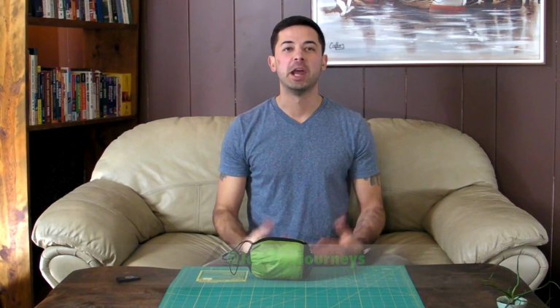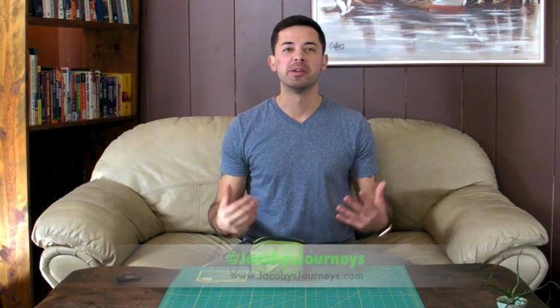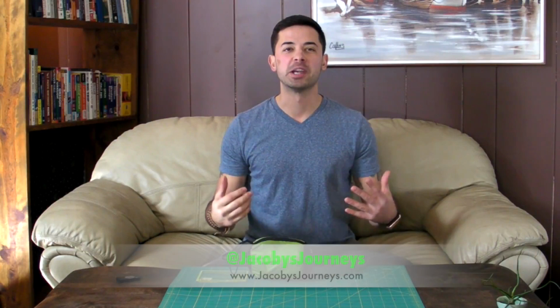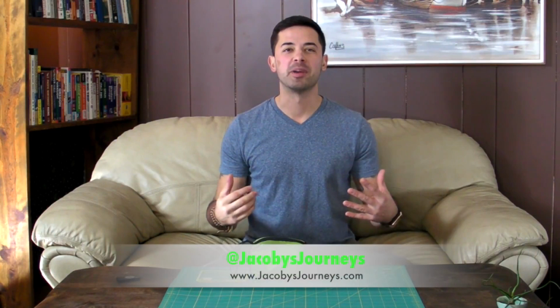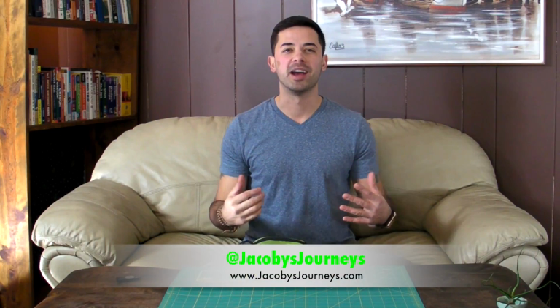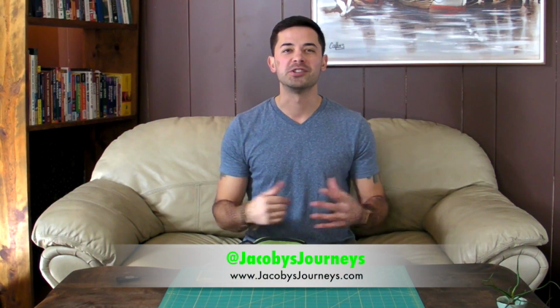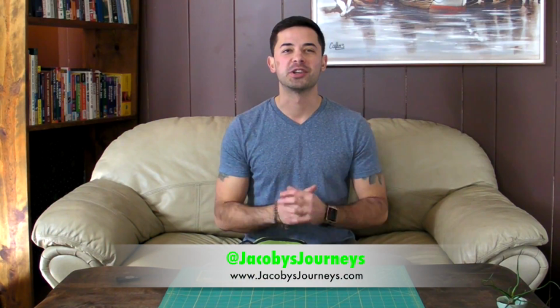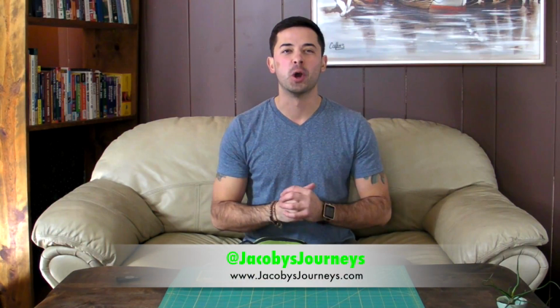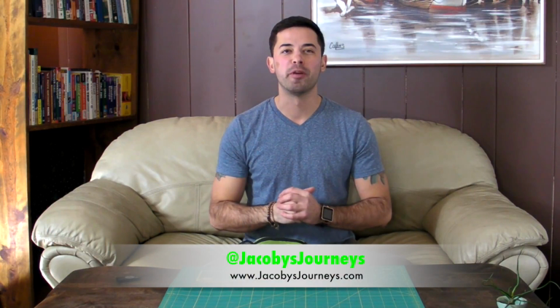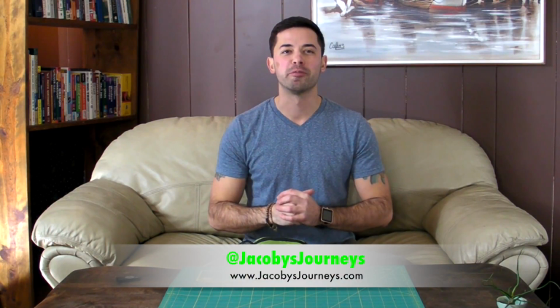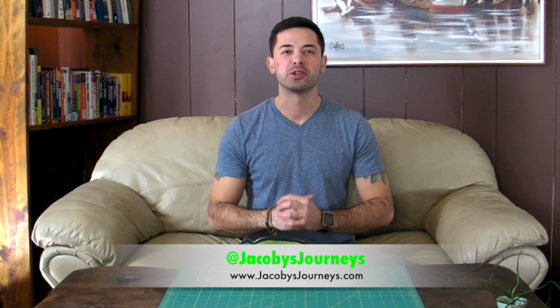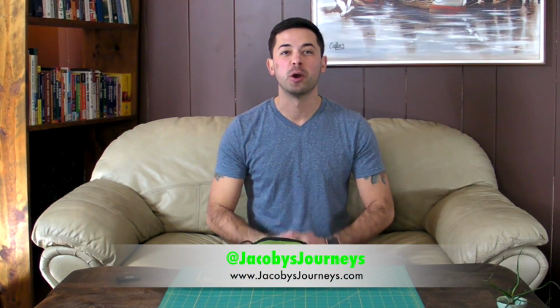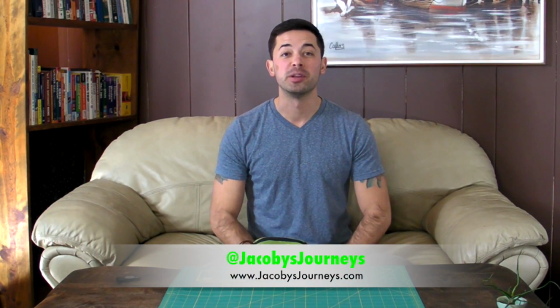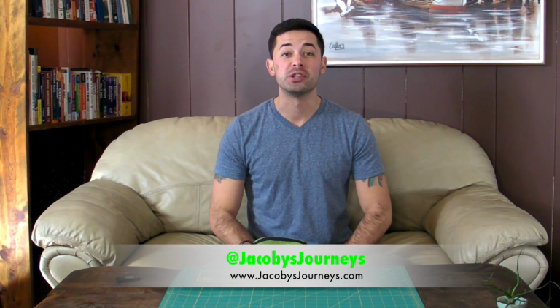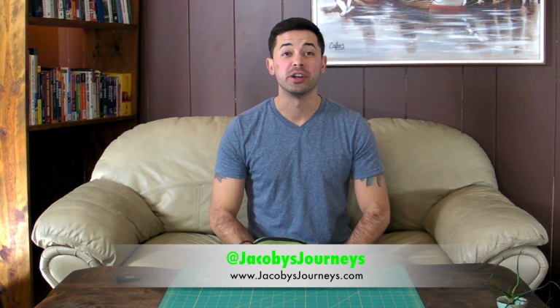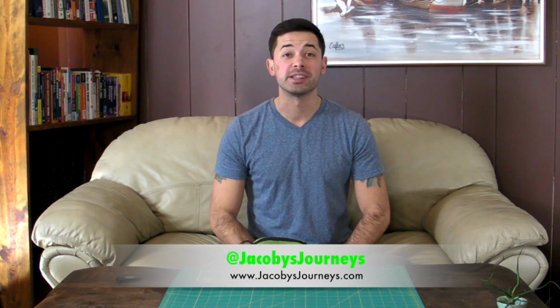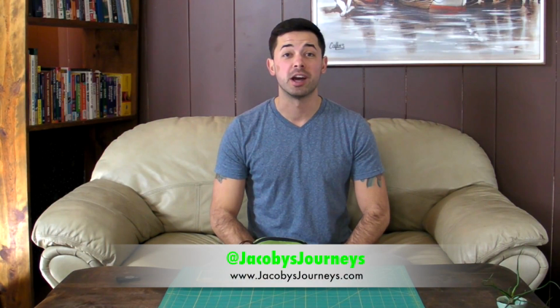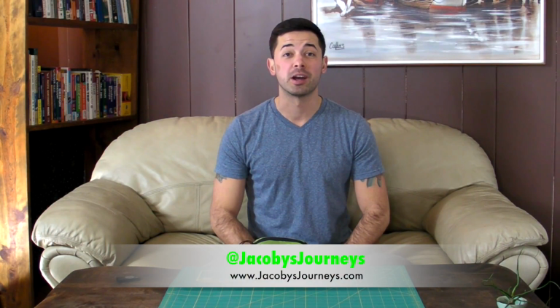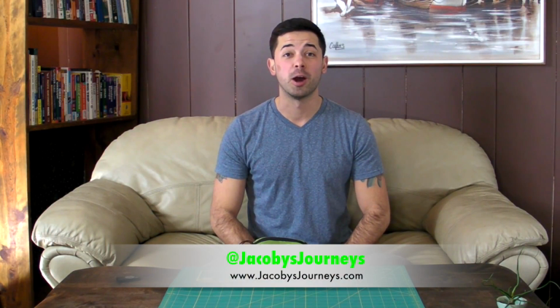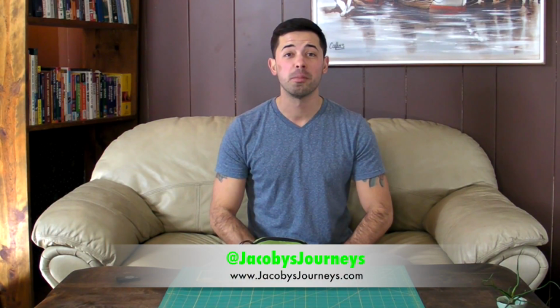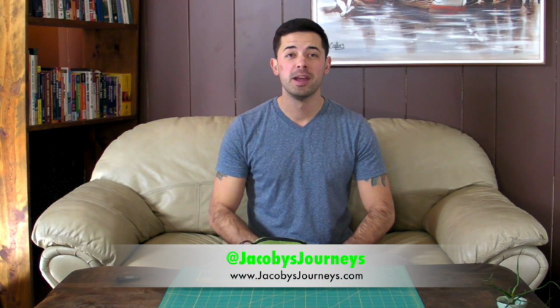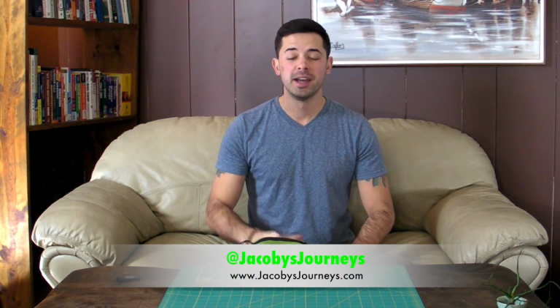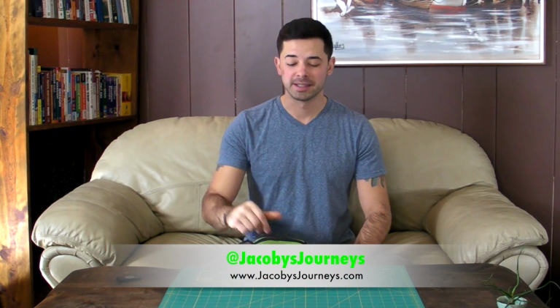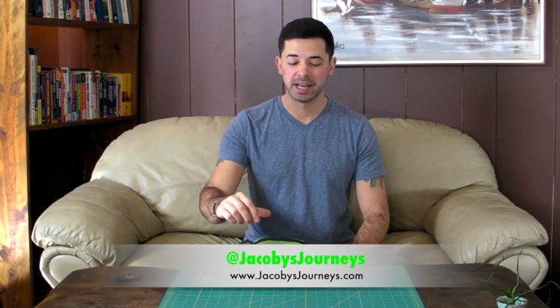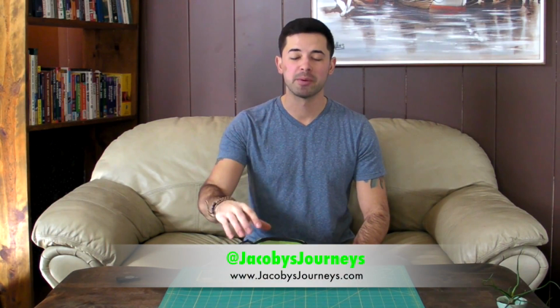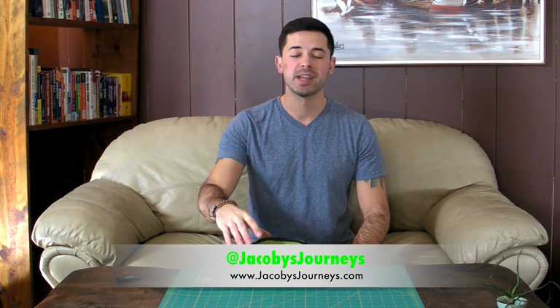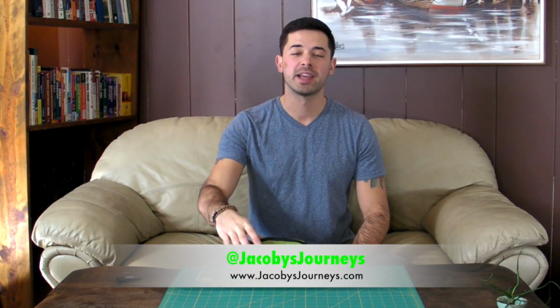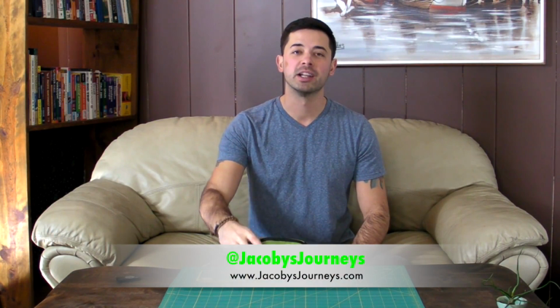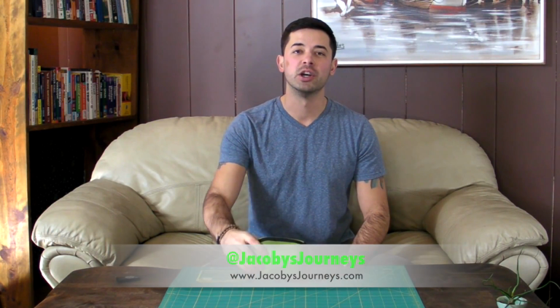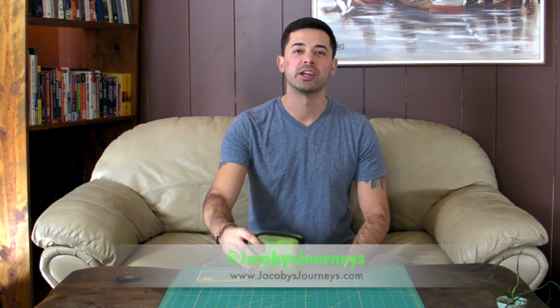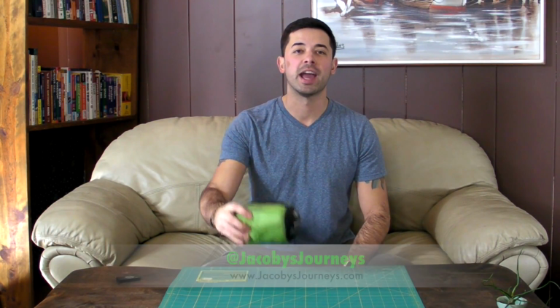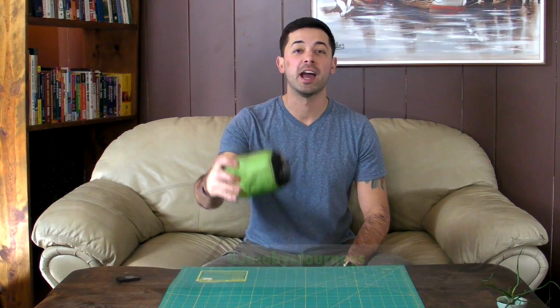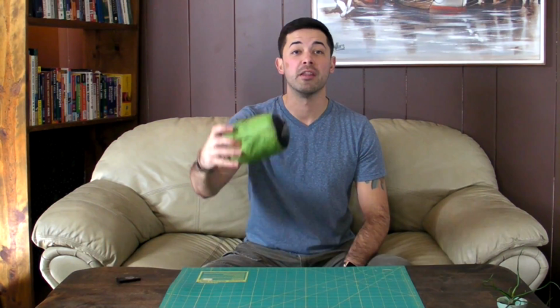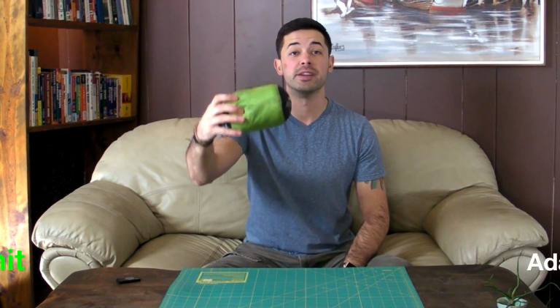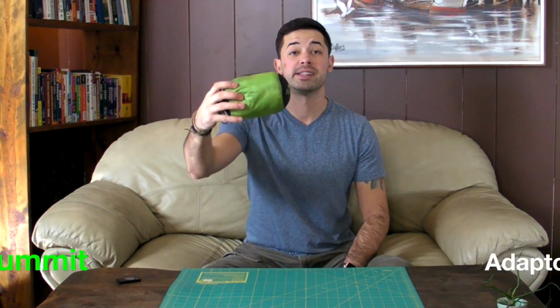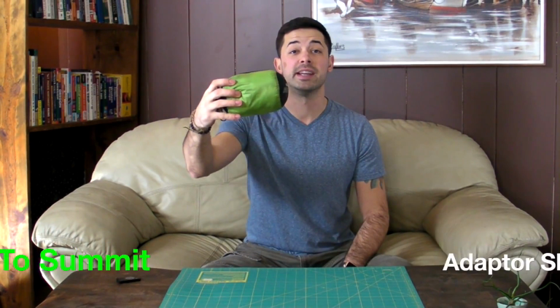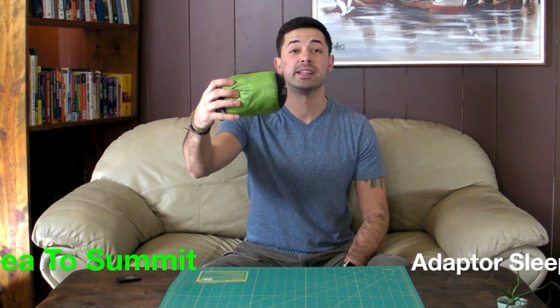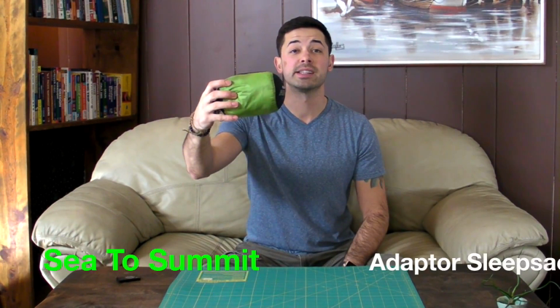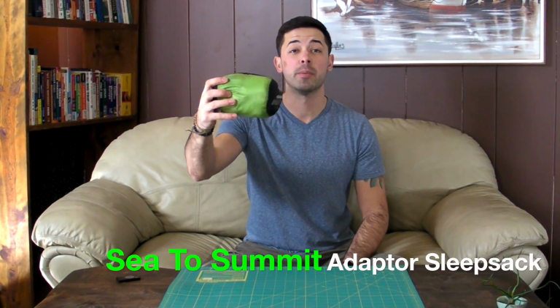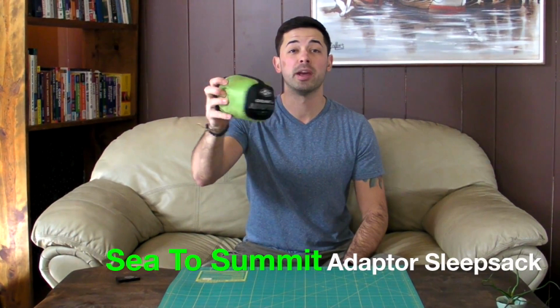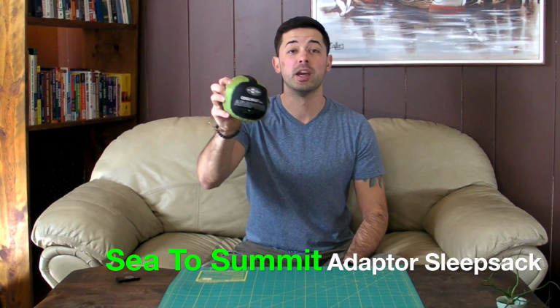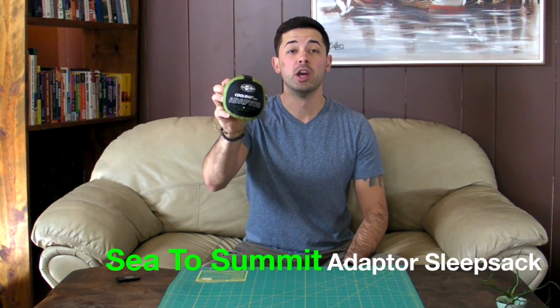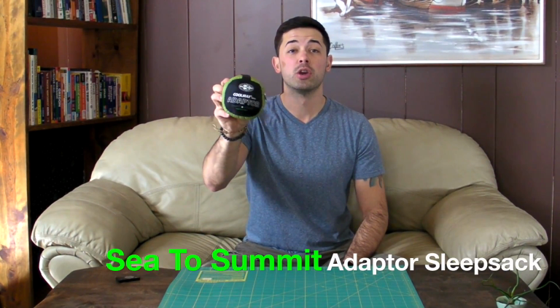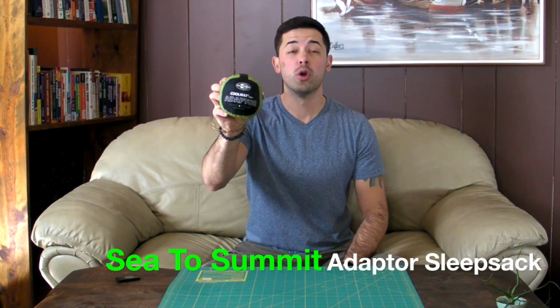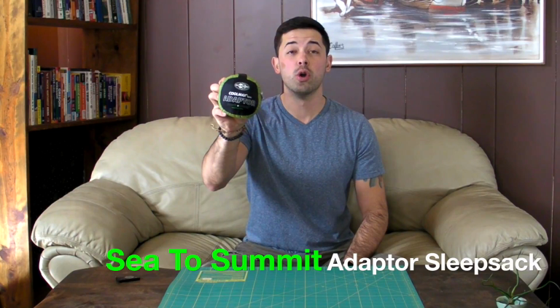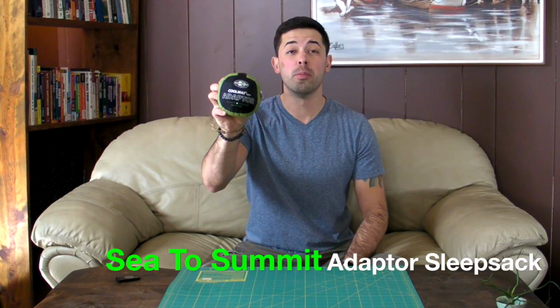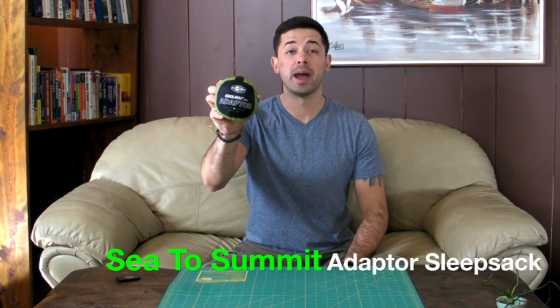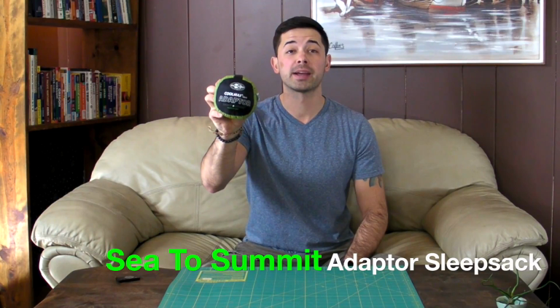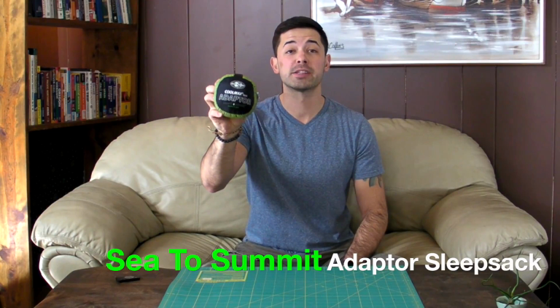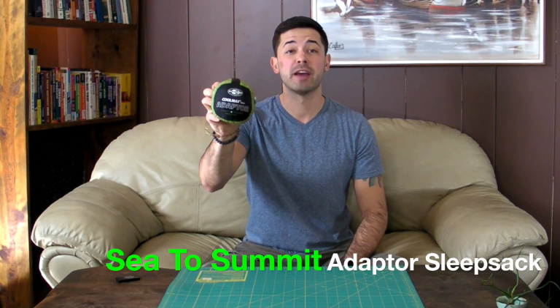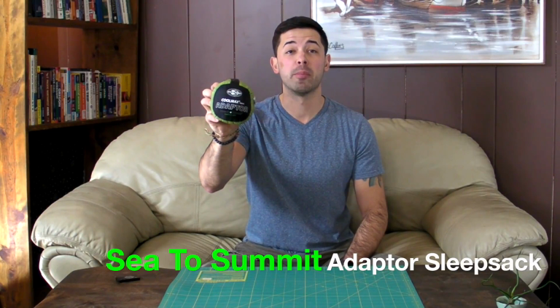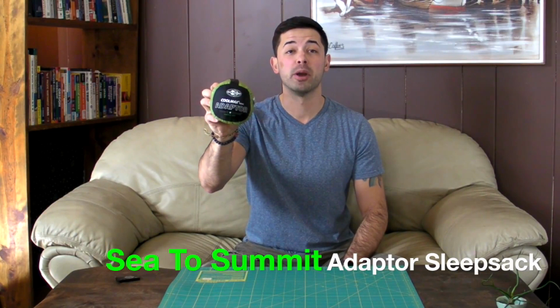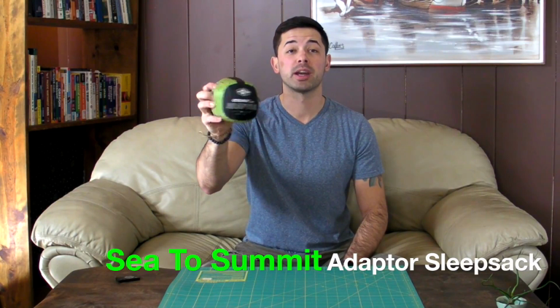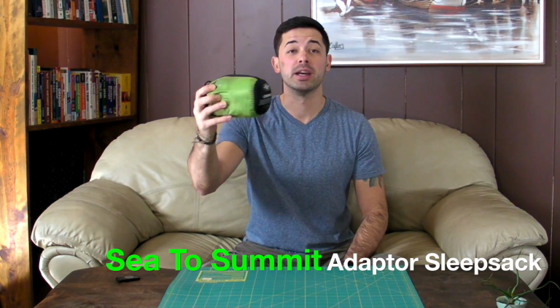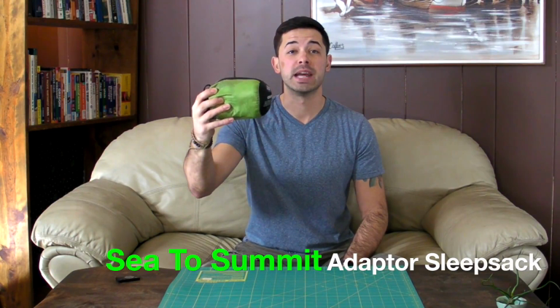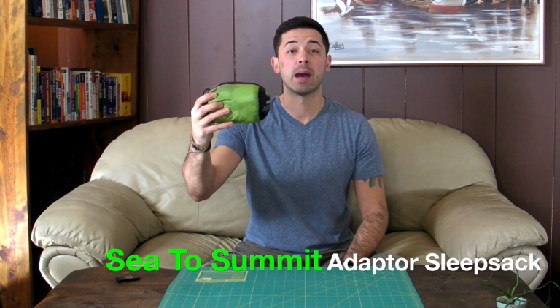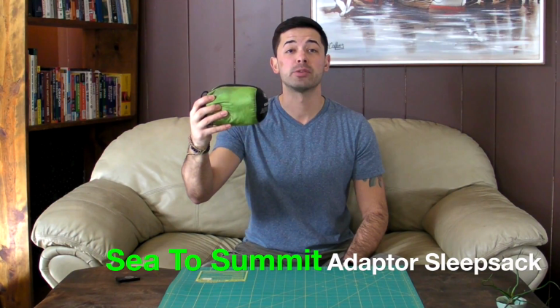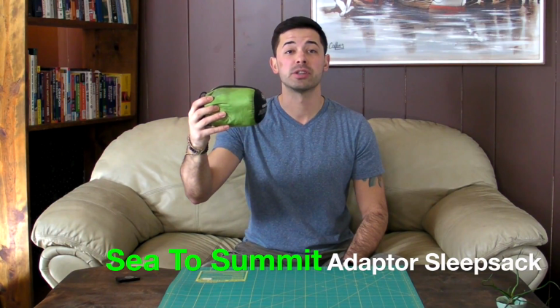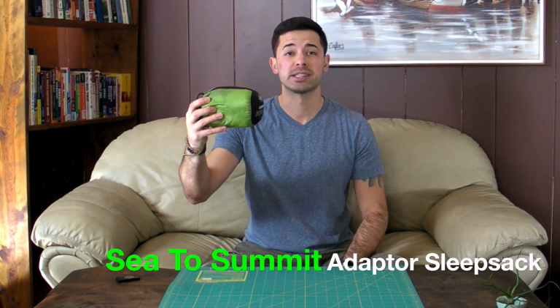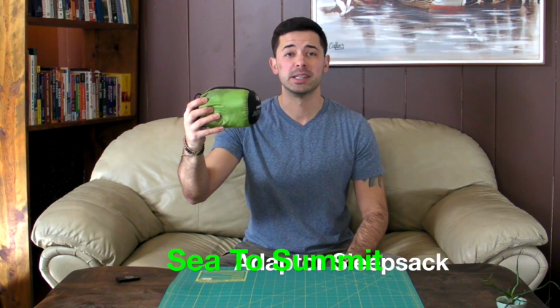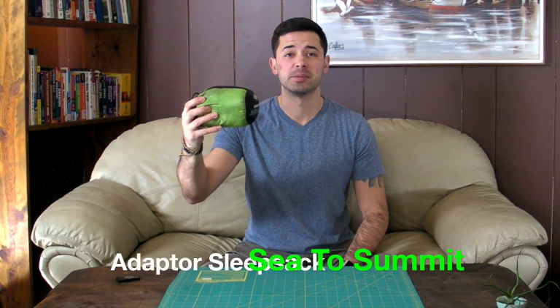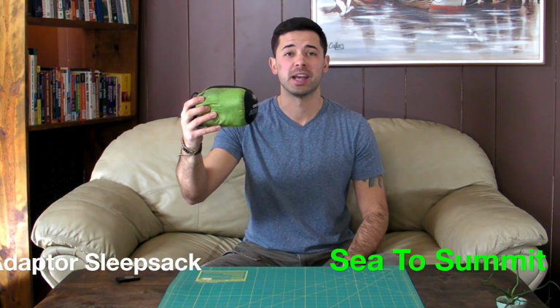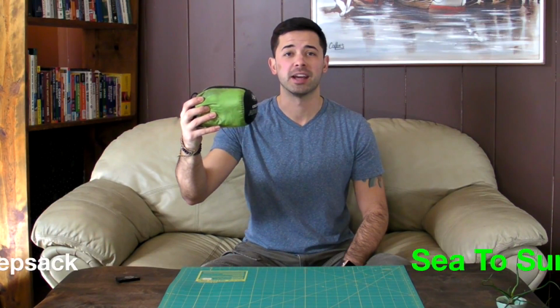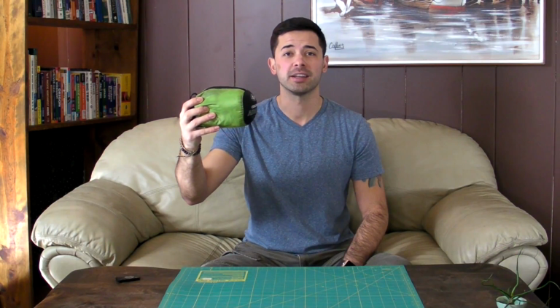Hey, what's up guys, Jacoby from jacobysjourneys.com, and today we're taking a look at the Sea to Summit Coolmax Fabric Adapter Sleep Sack.